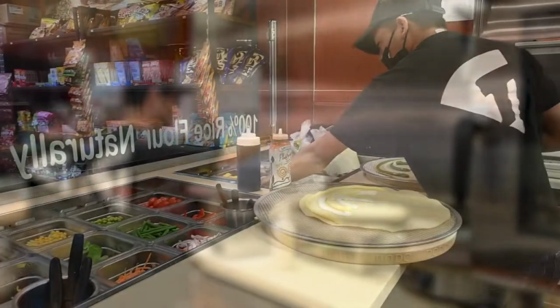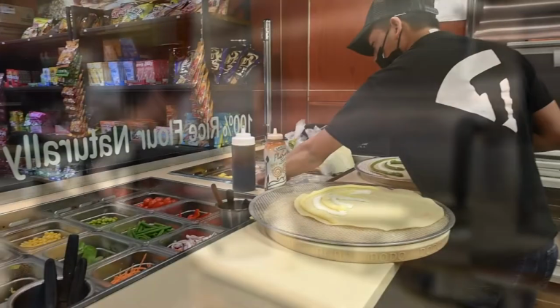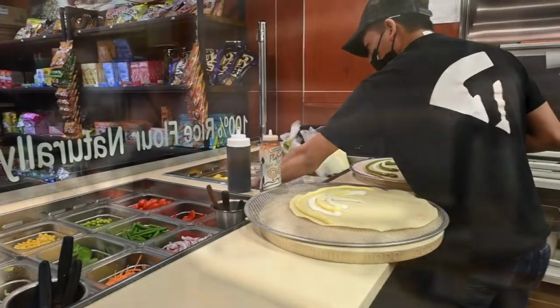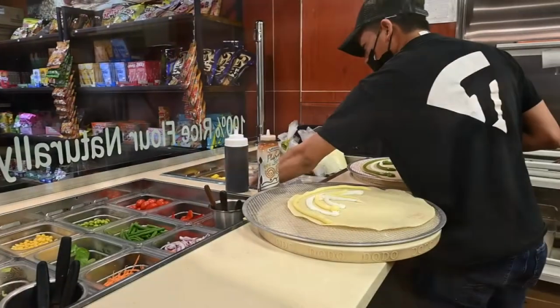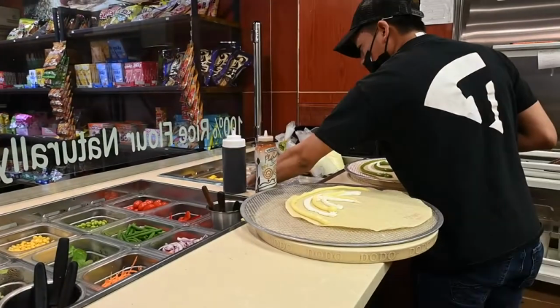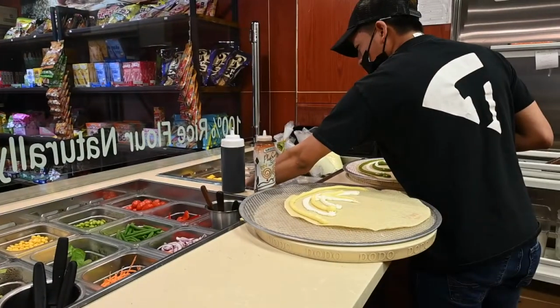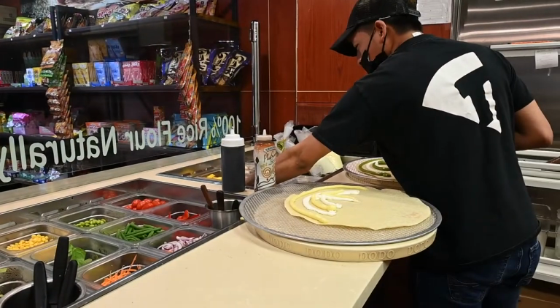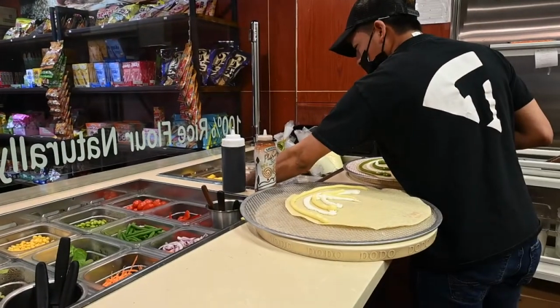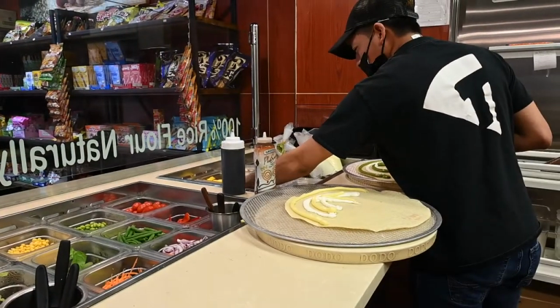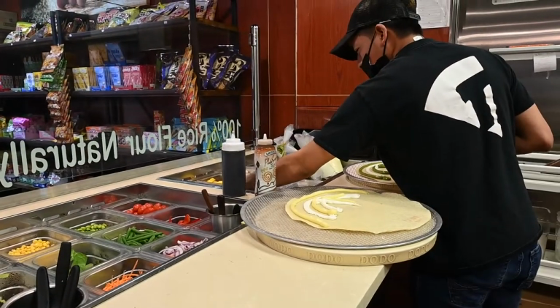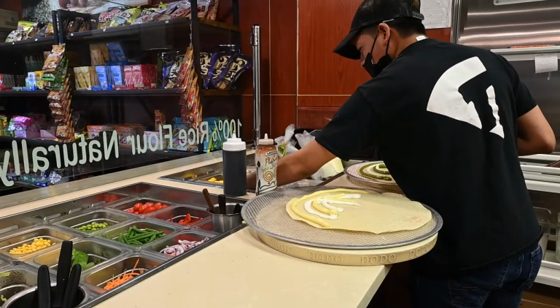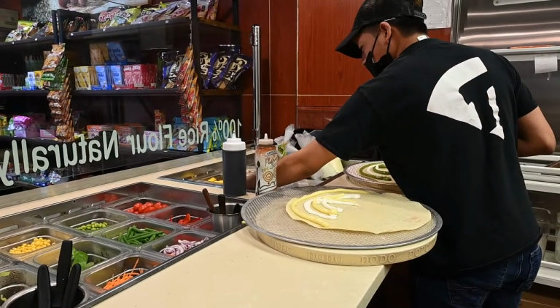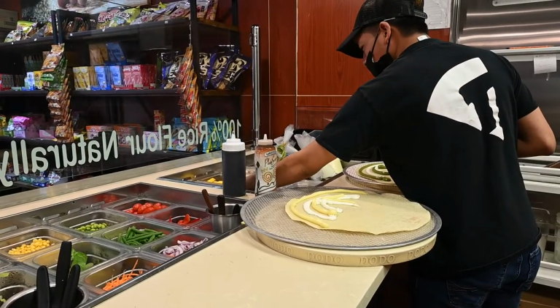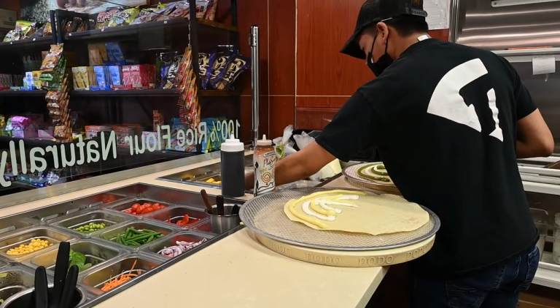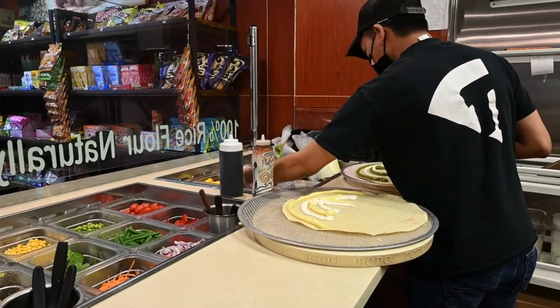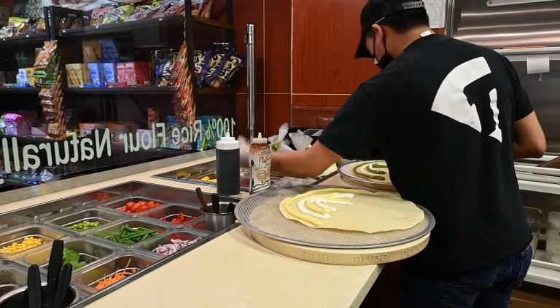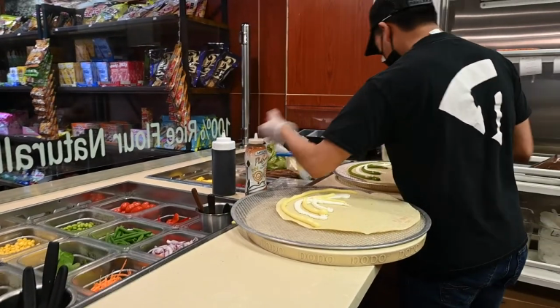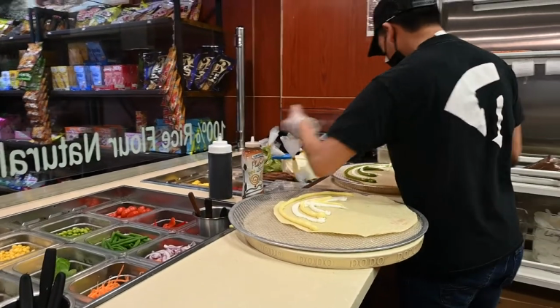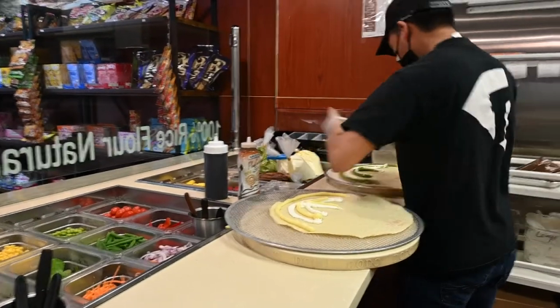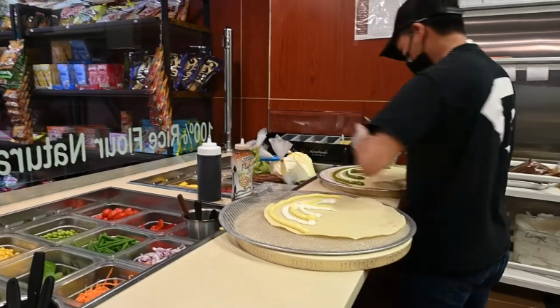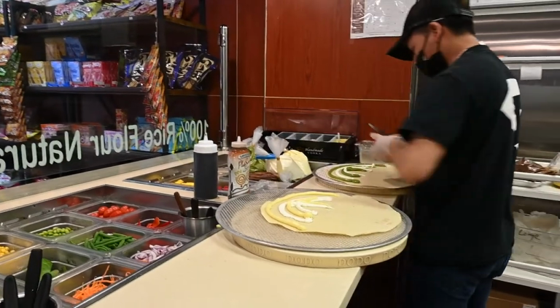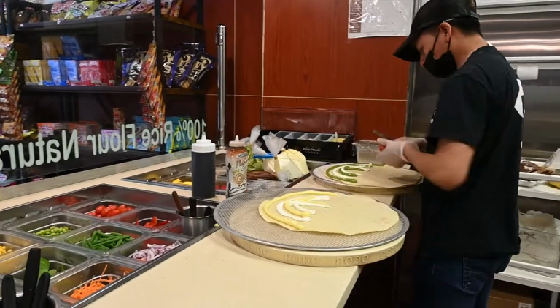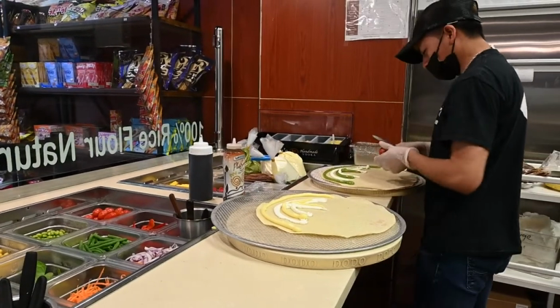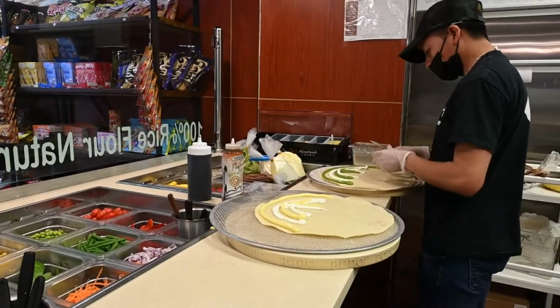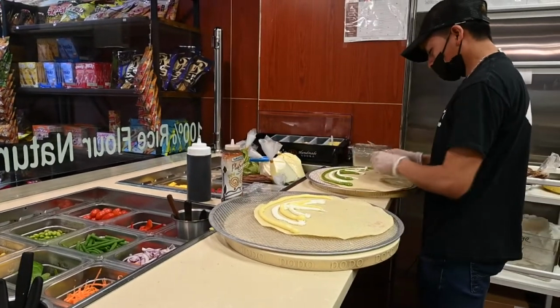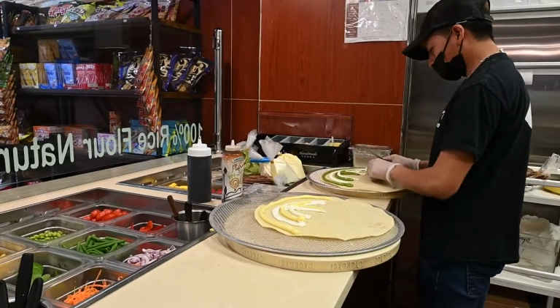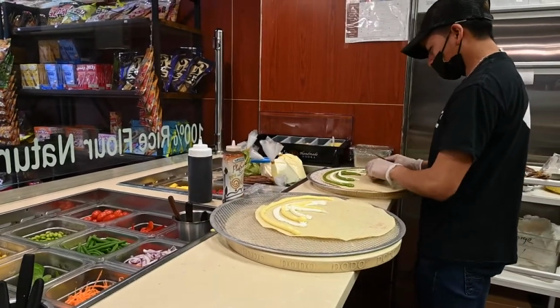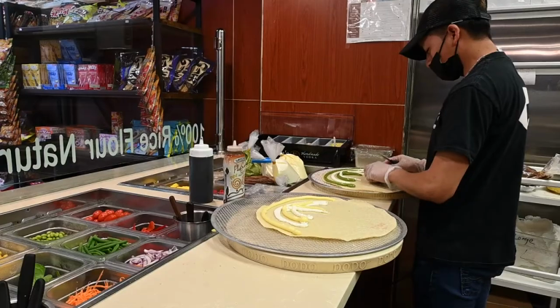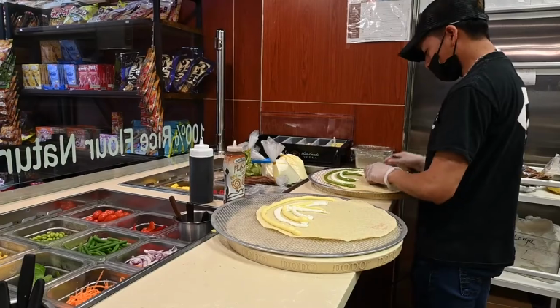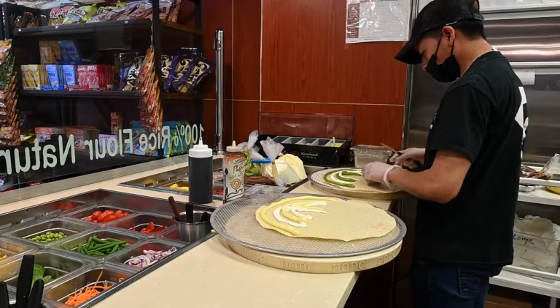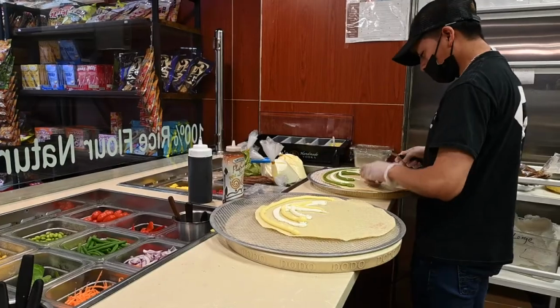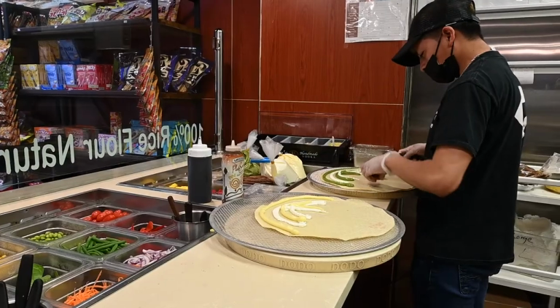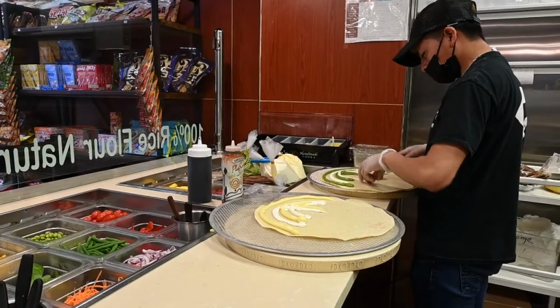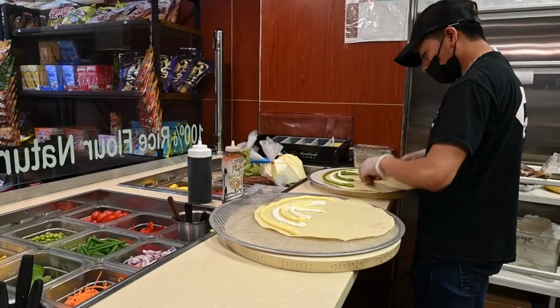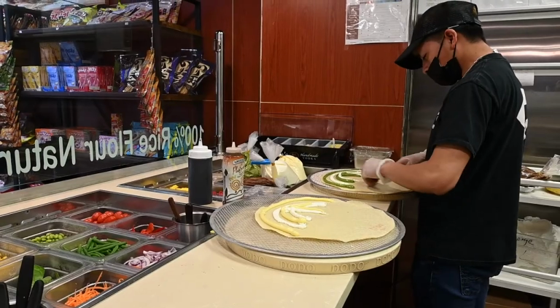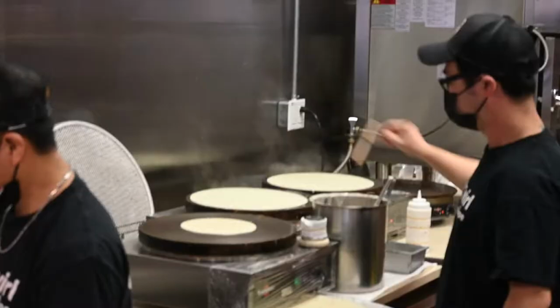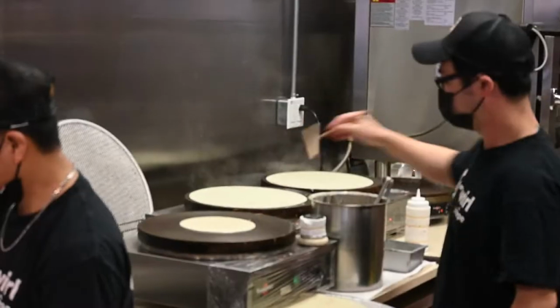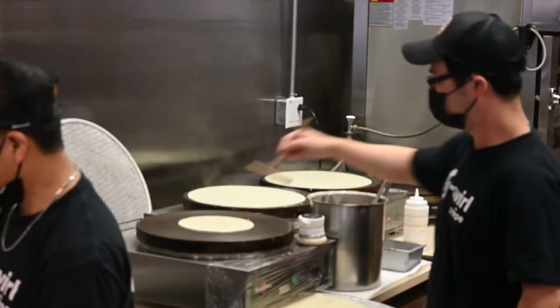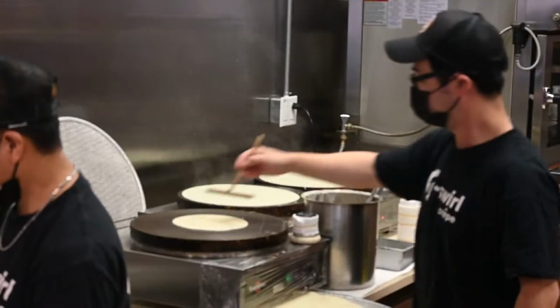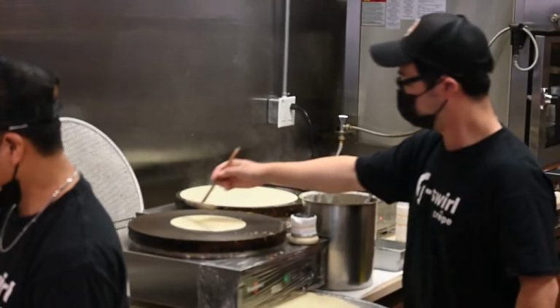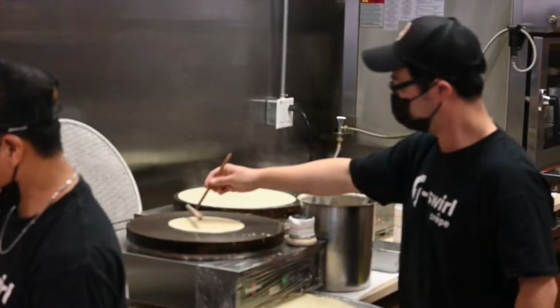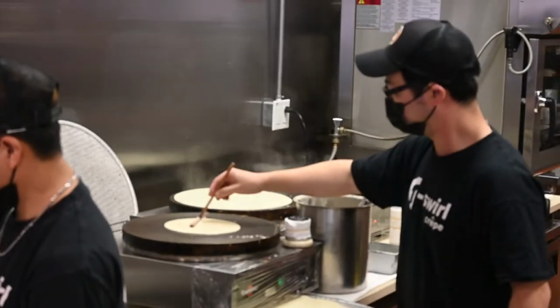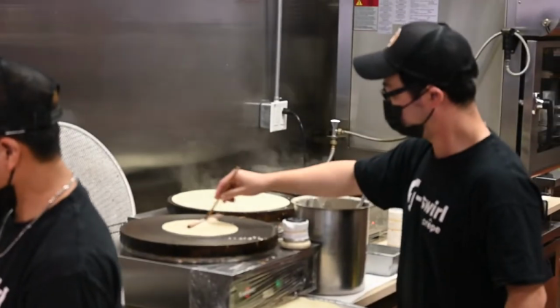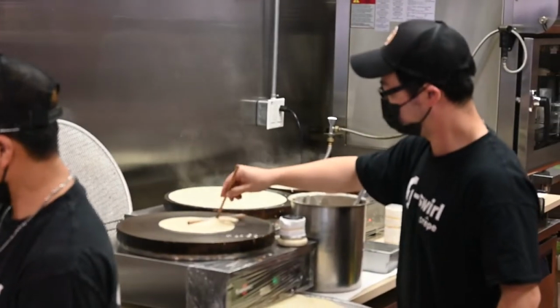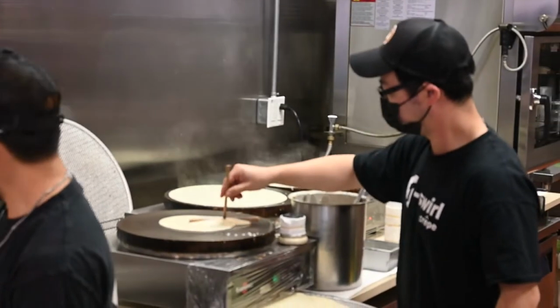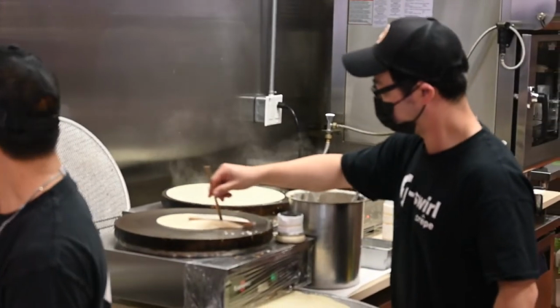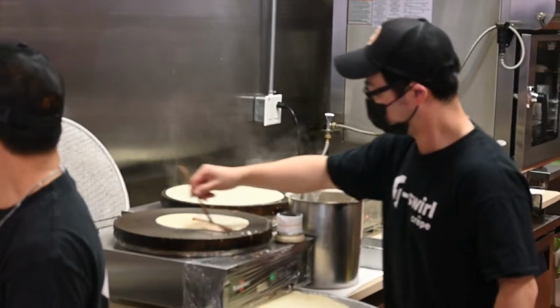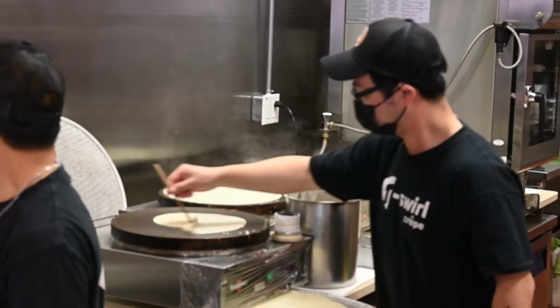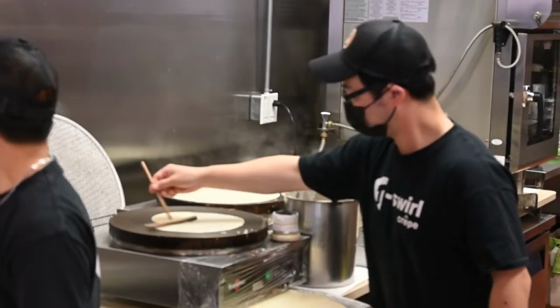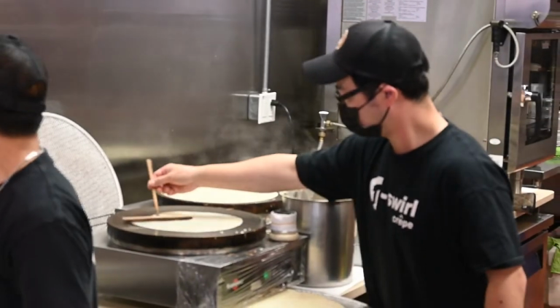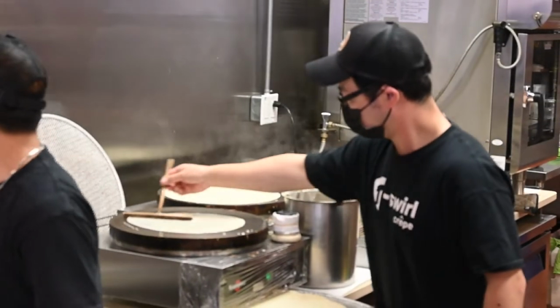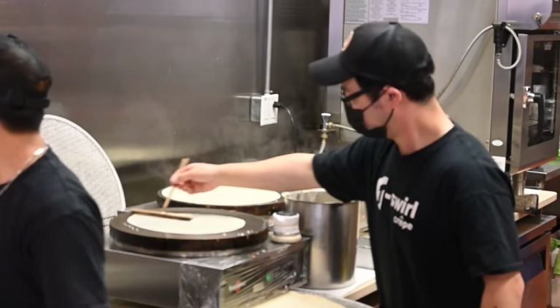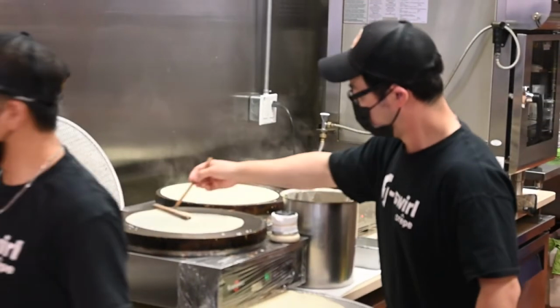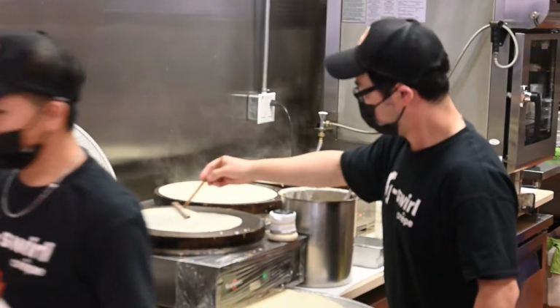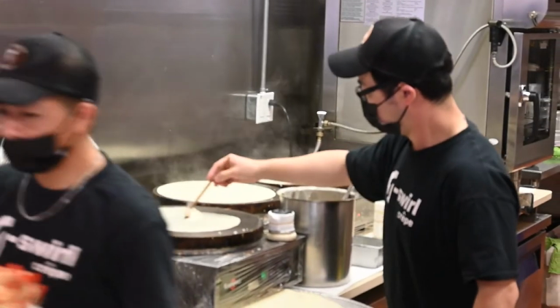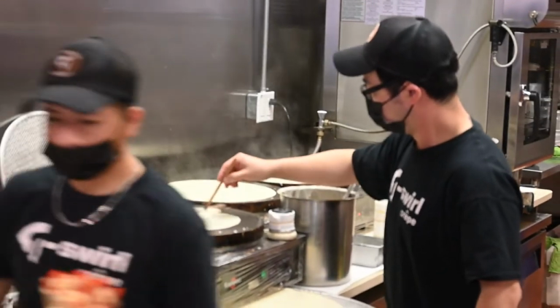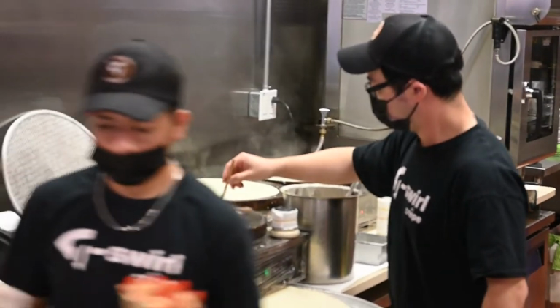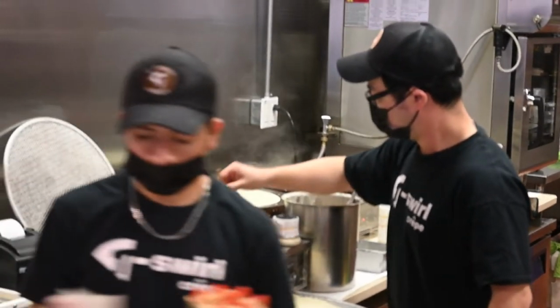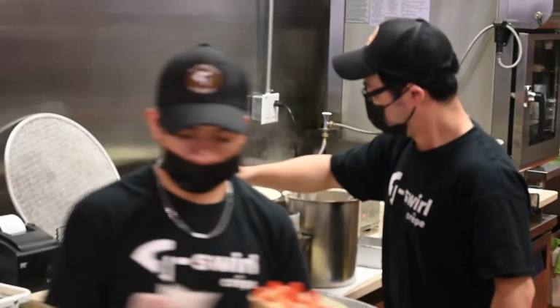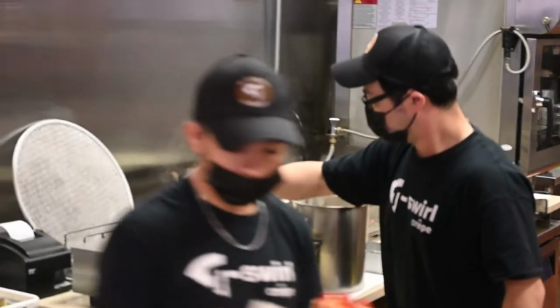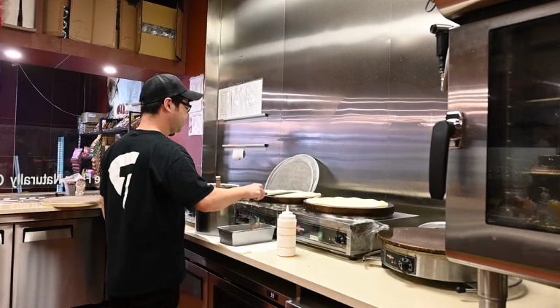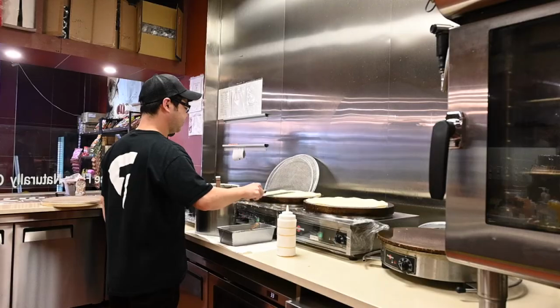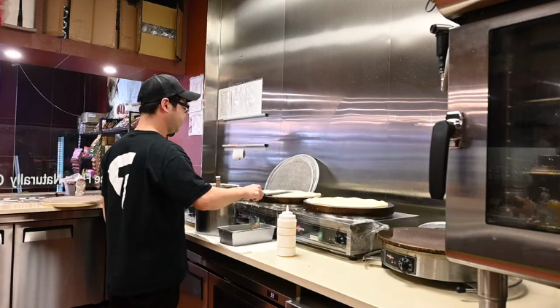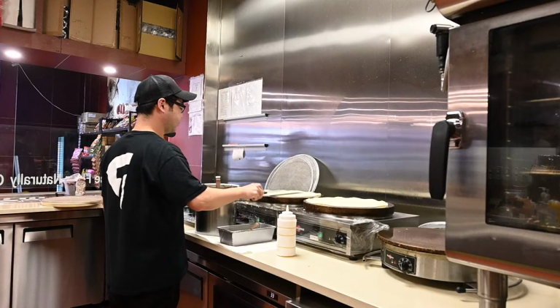T-Swirl Crepe is a Japanese-style crepe restaurant famous for its delicious sweet and savory crepe creations. At their Connecticut location,